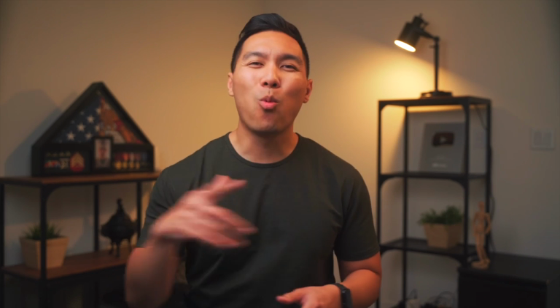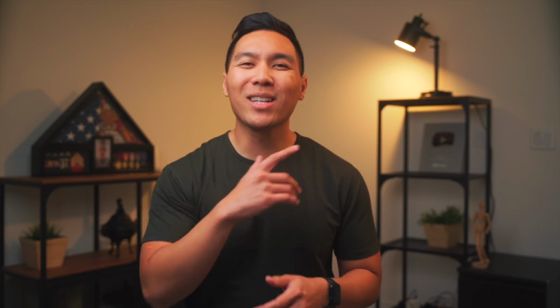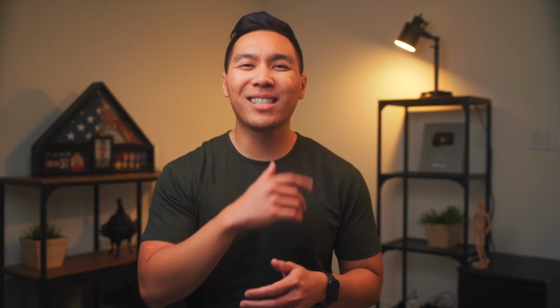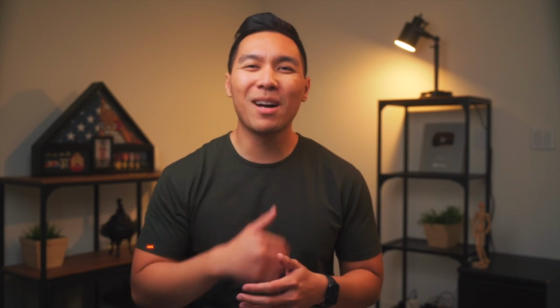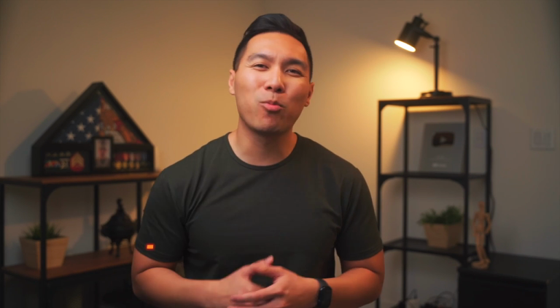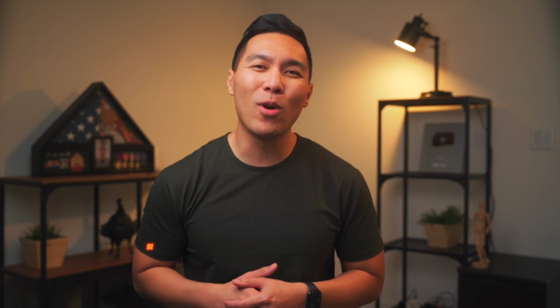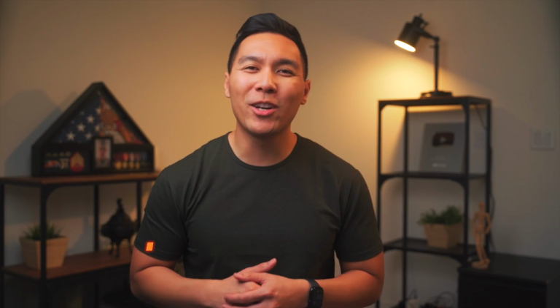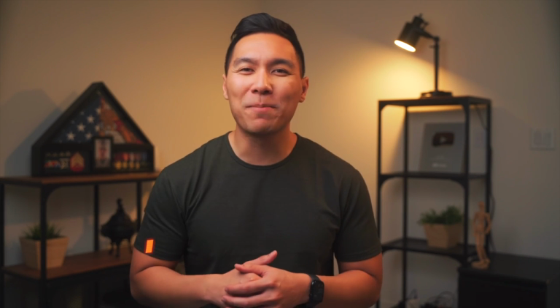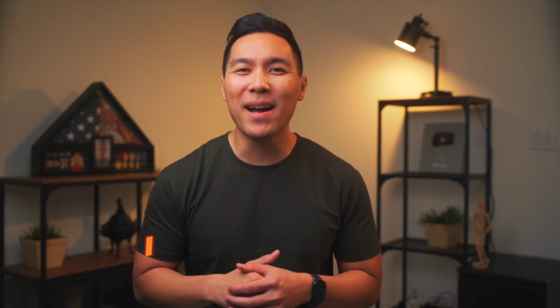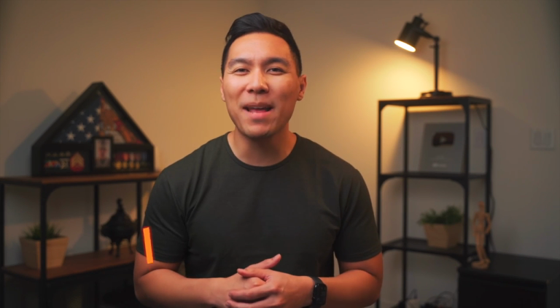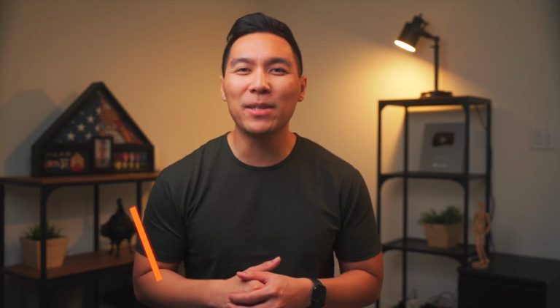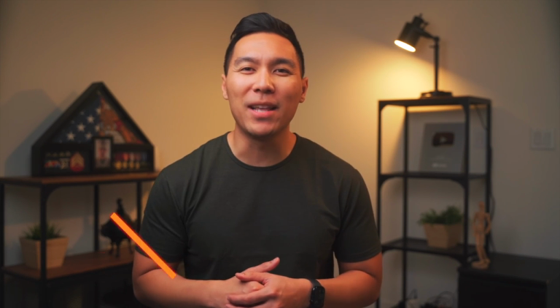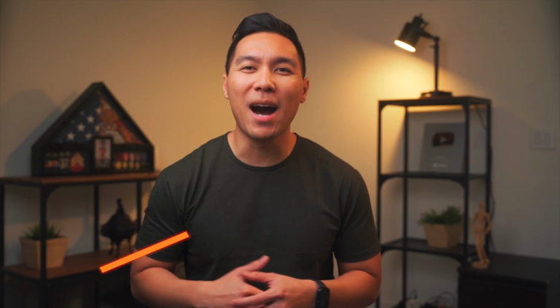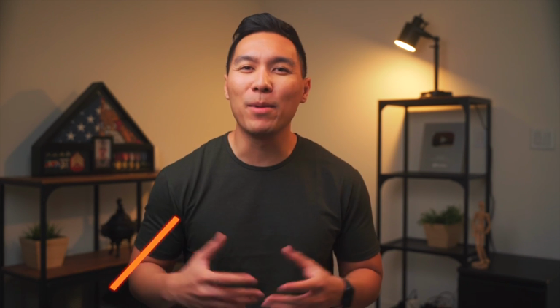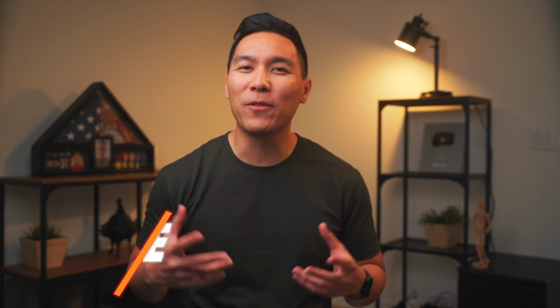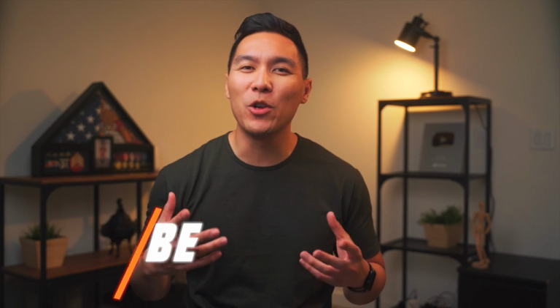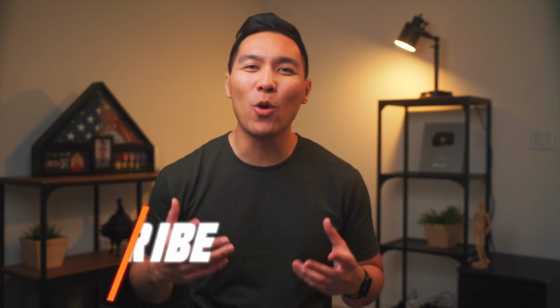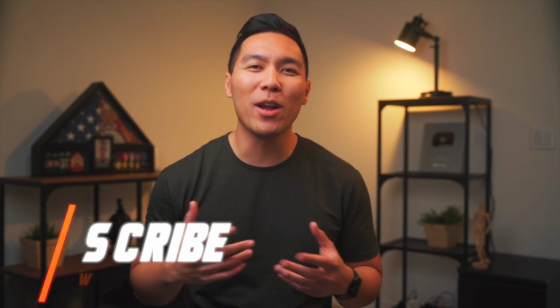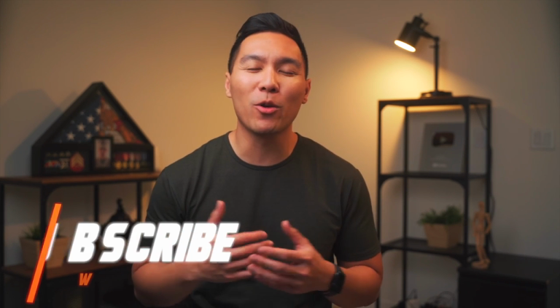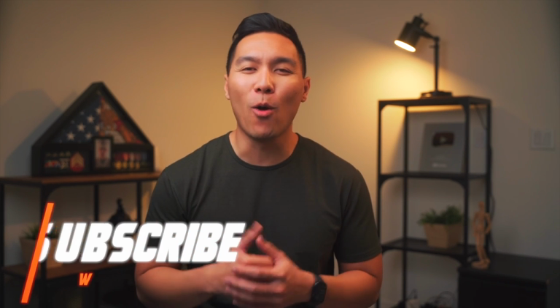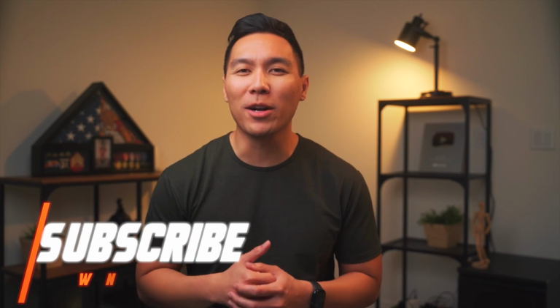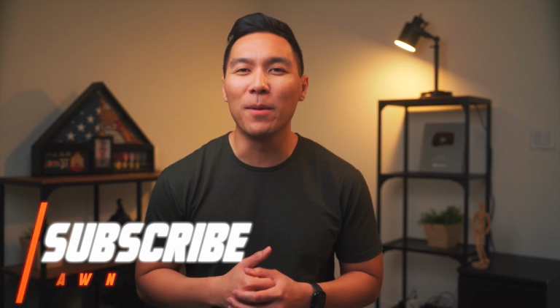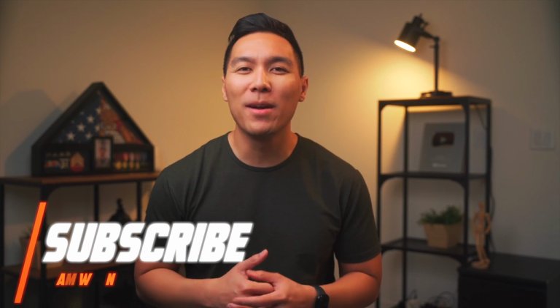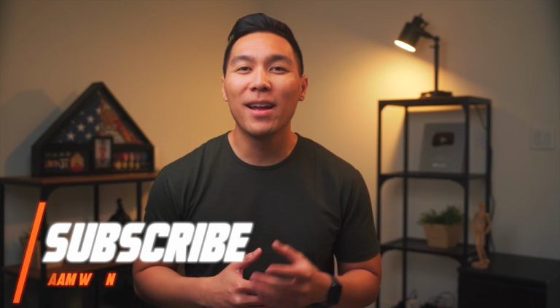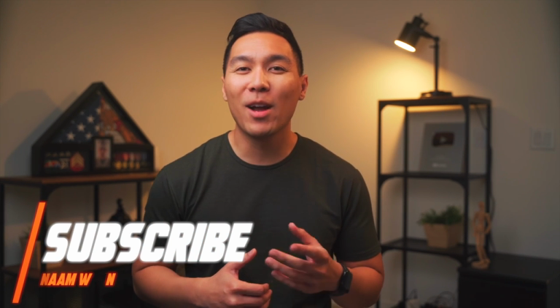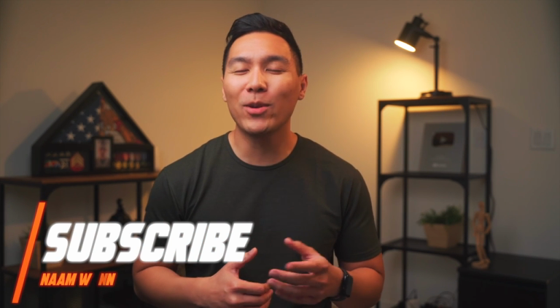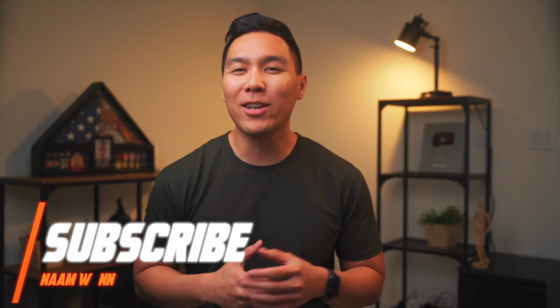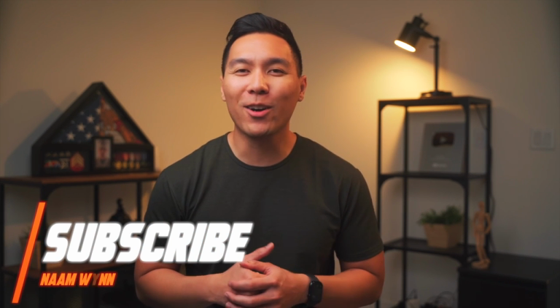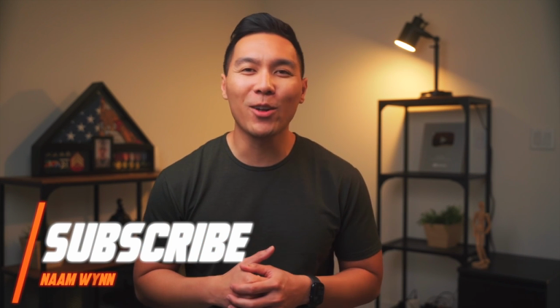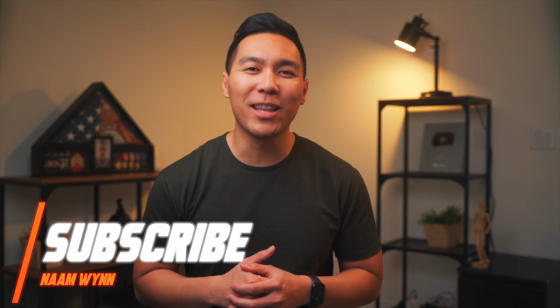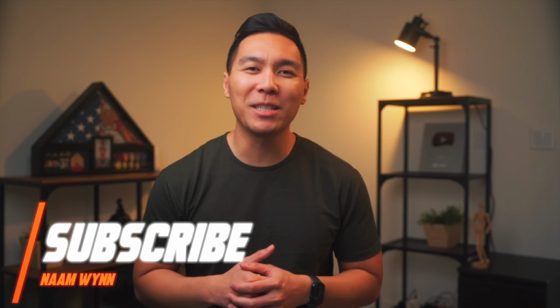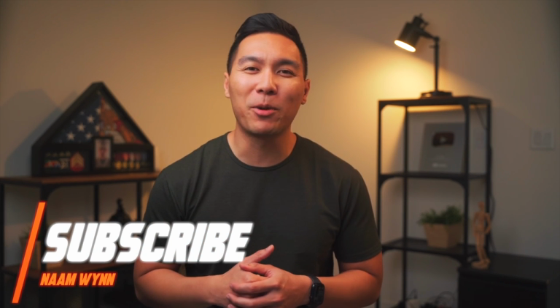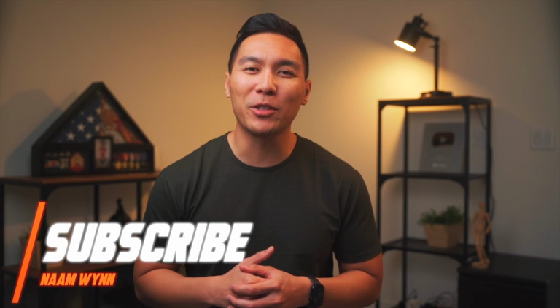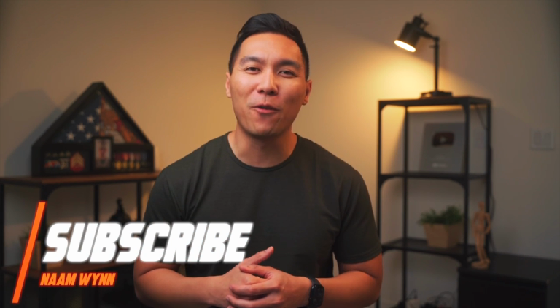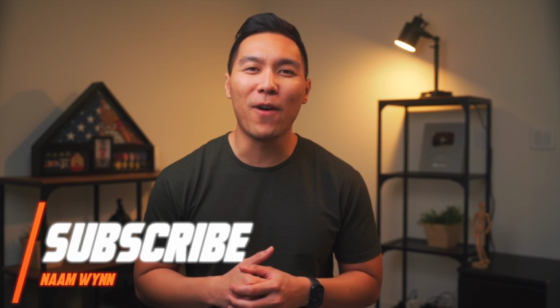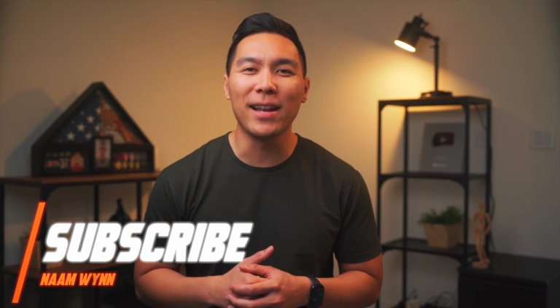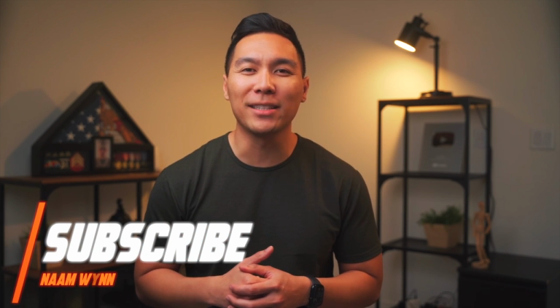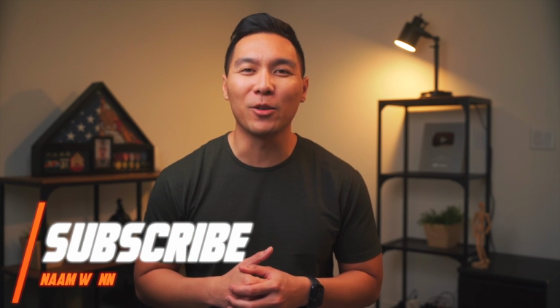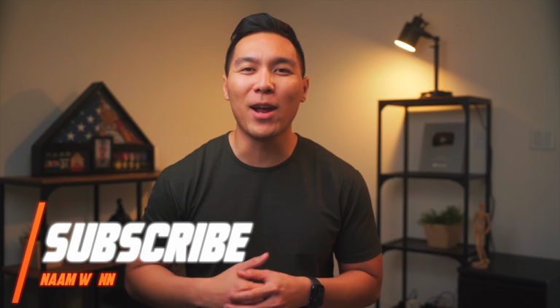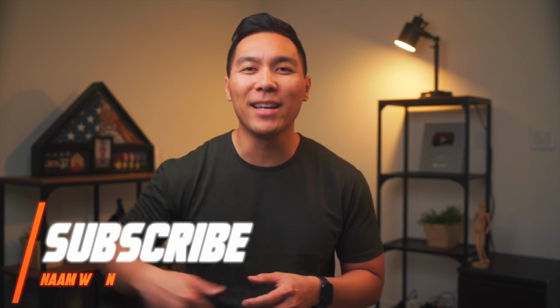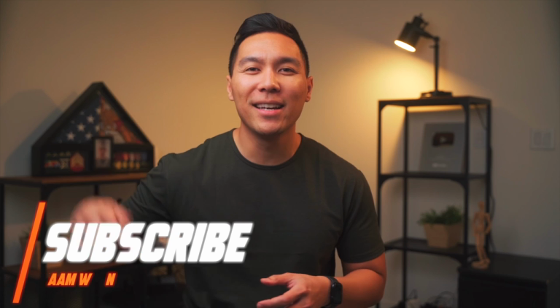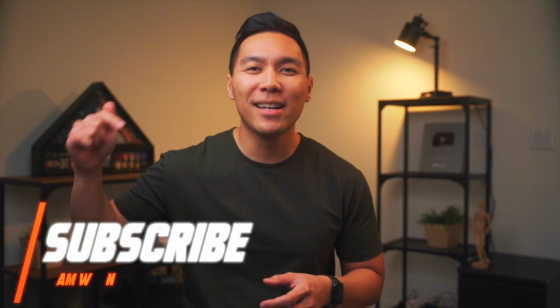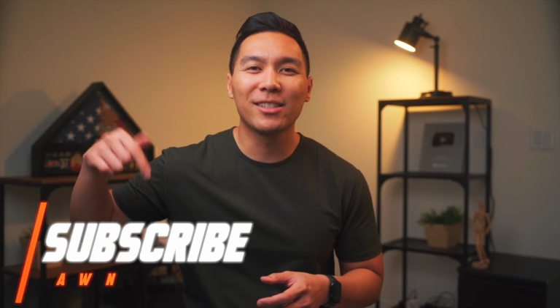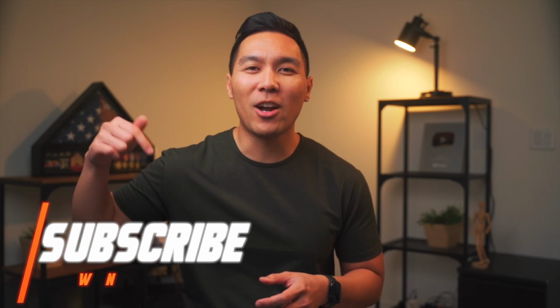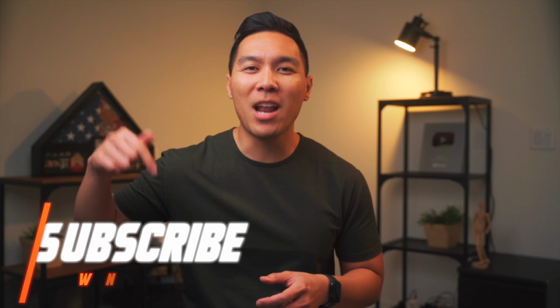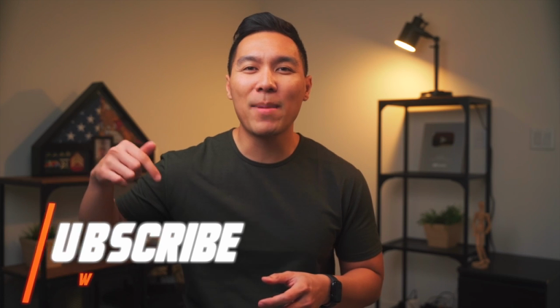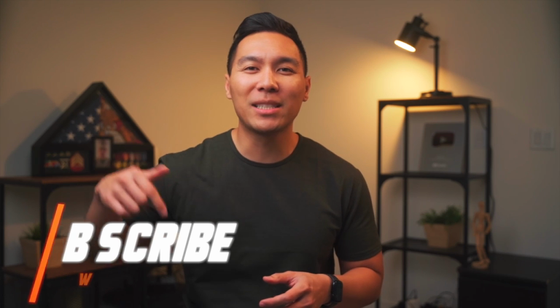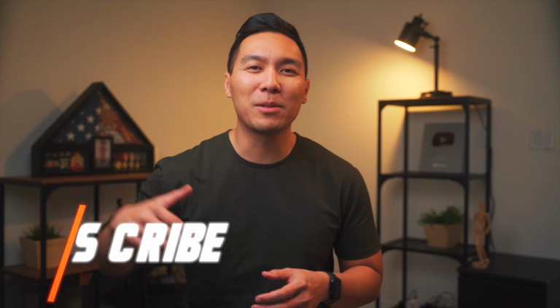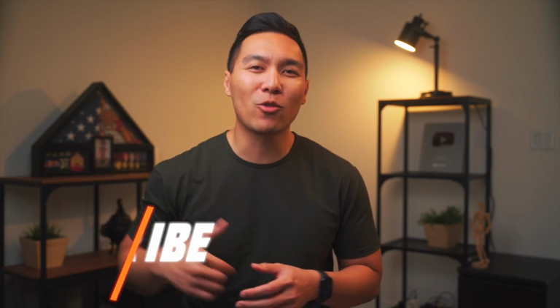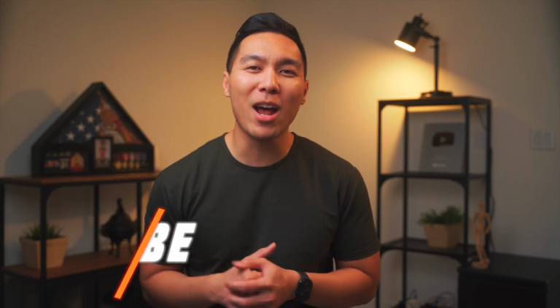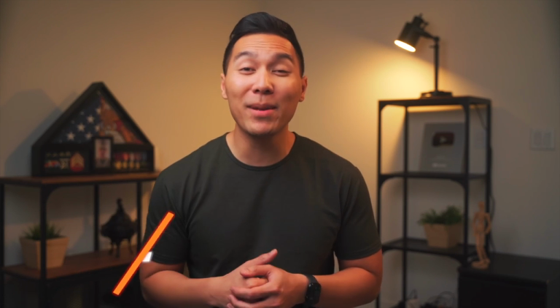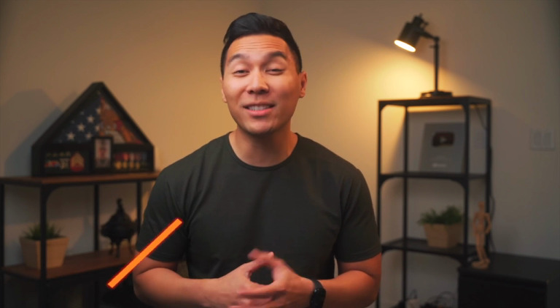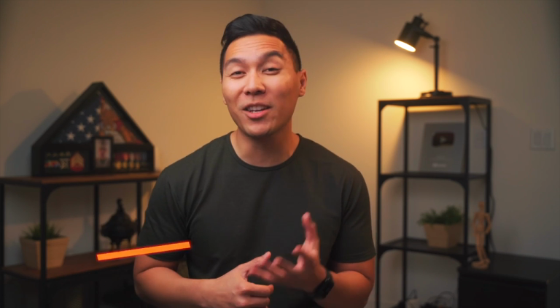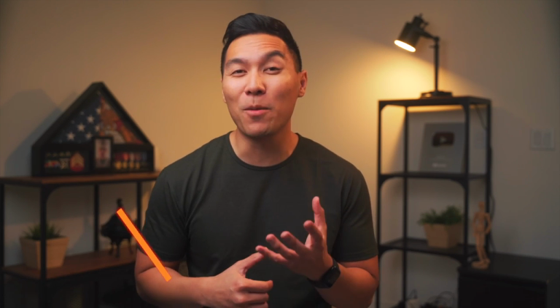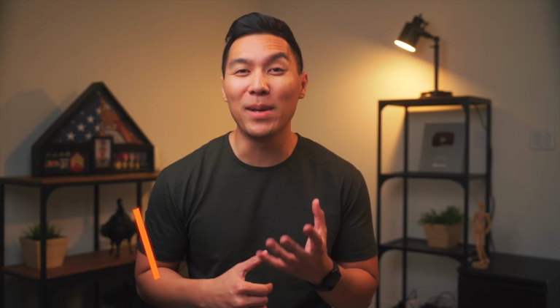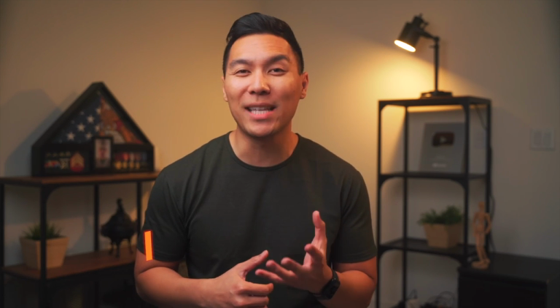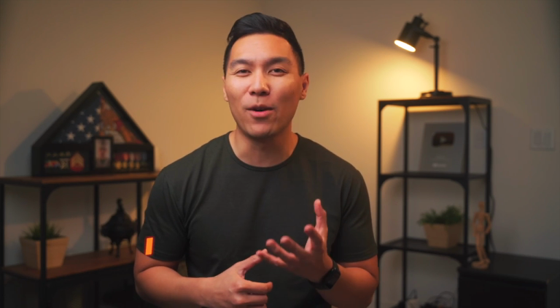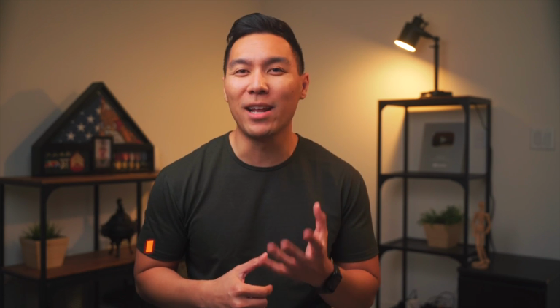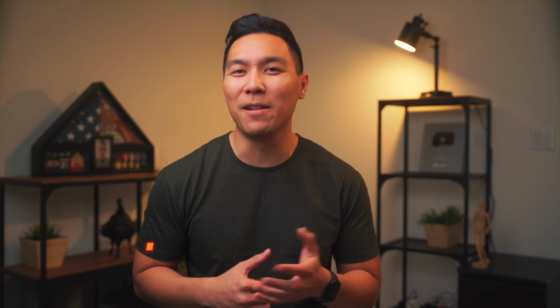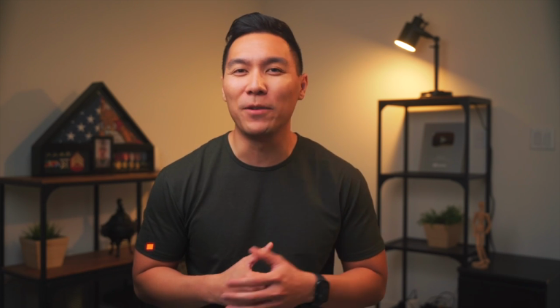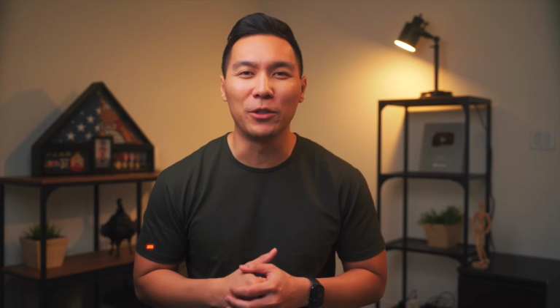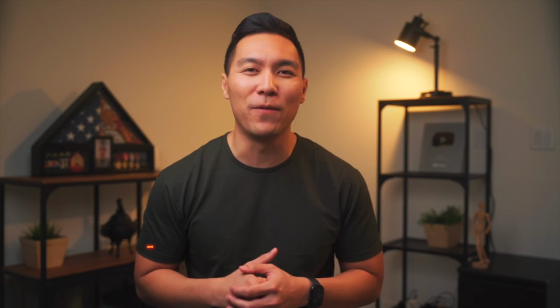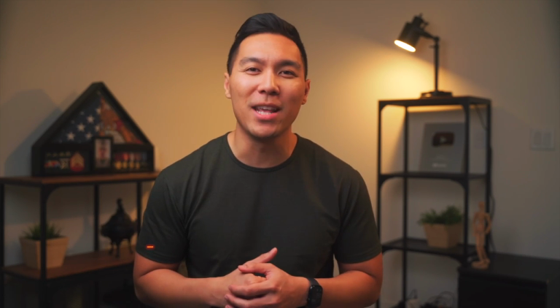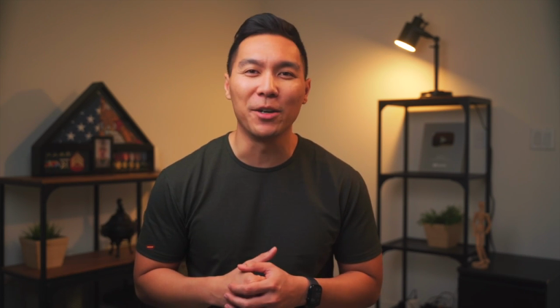What's up winners, my name is Nam. If you're new here, welcome. Here we talk all things personal finance and credit. Start now by subscribing so you don't miss out on any future videos.